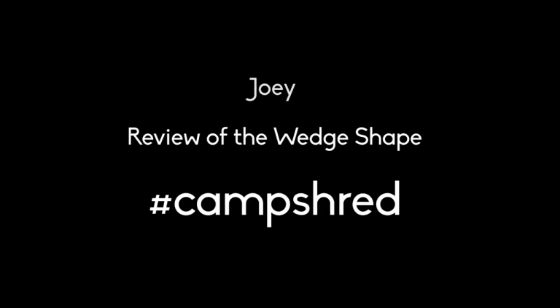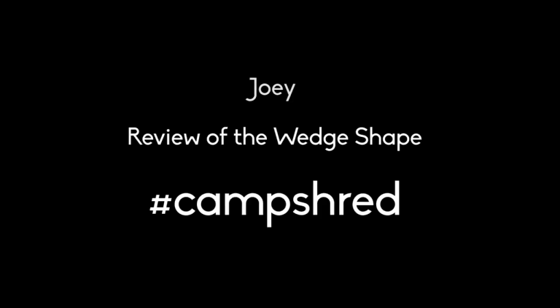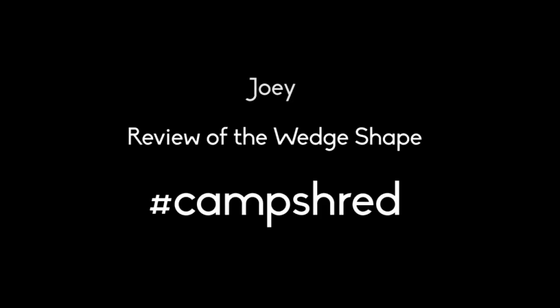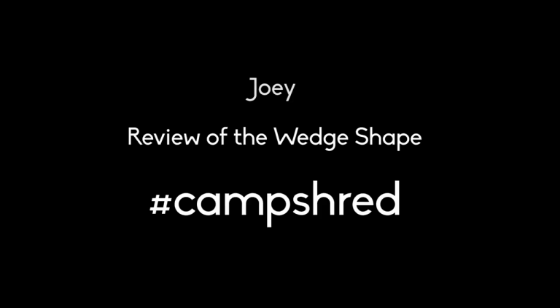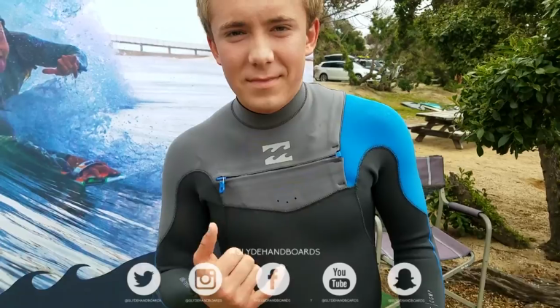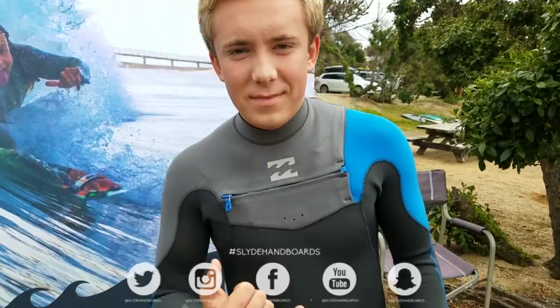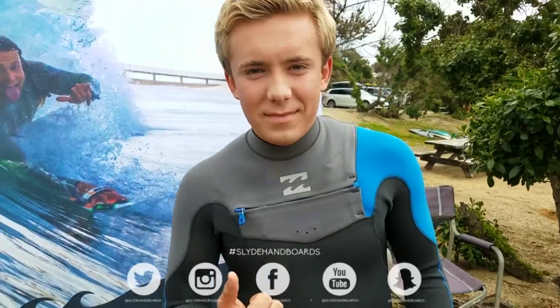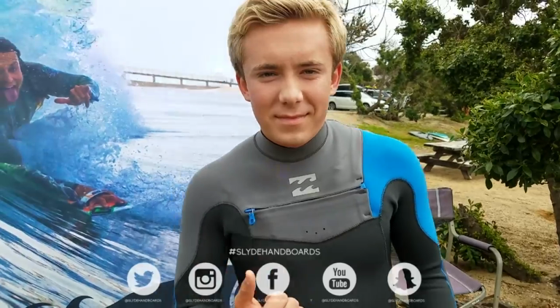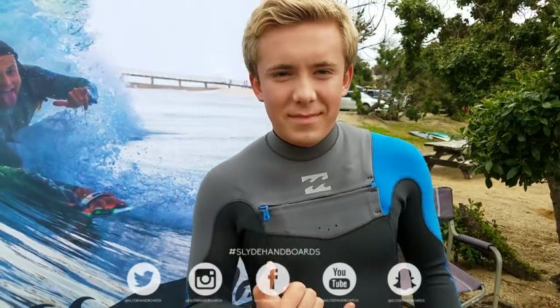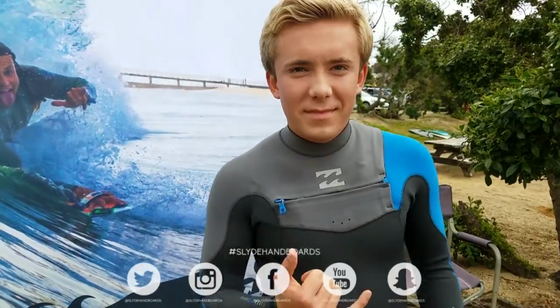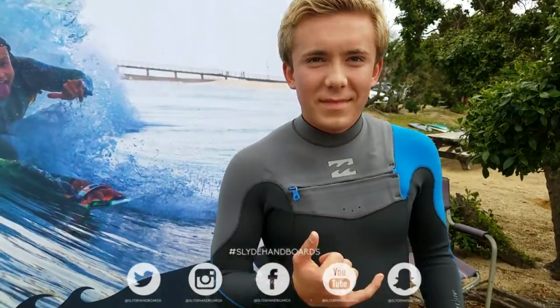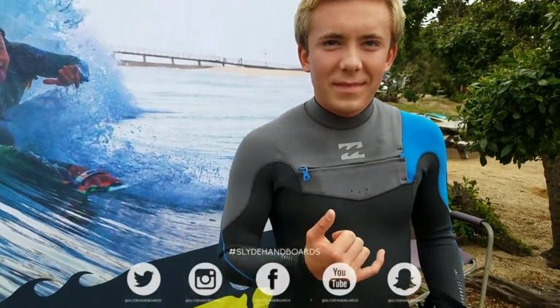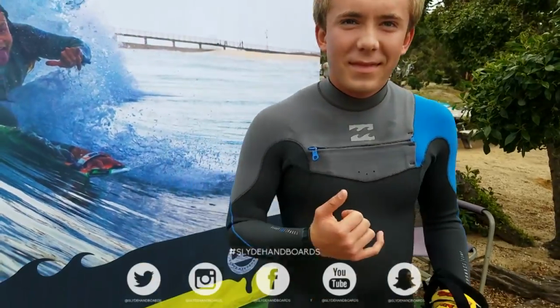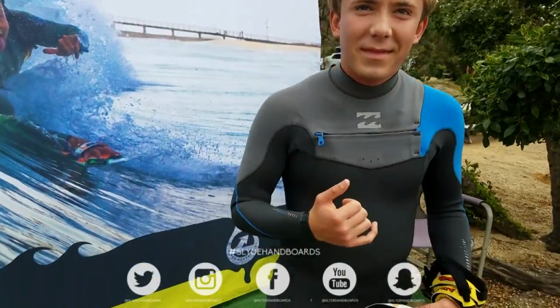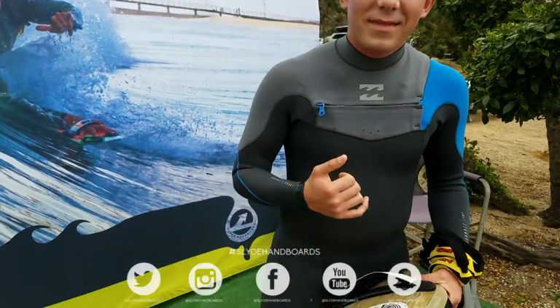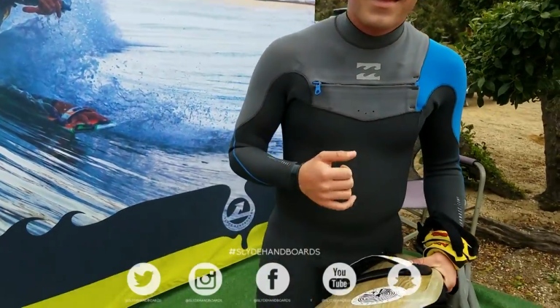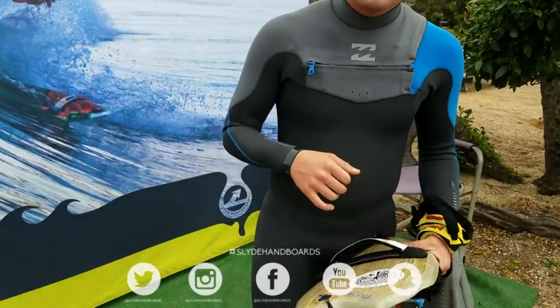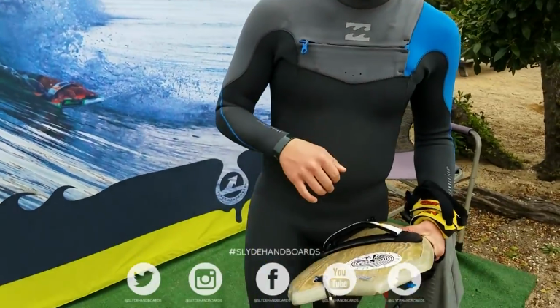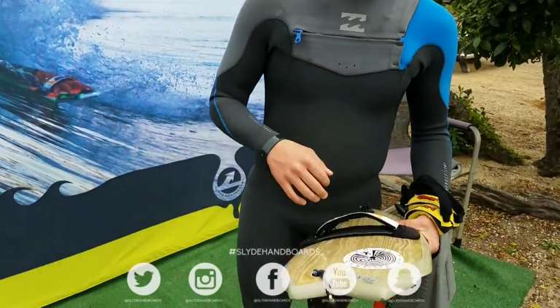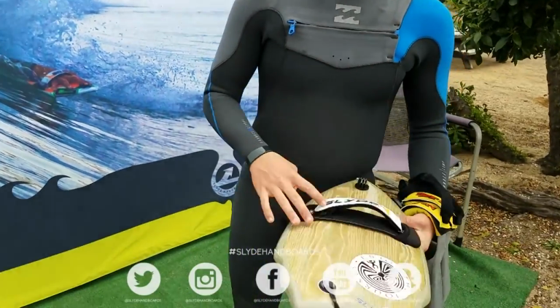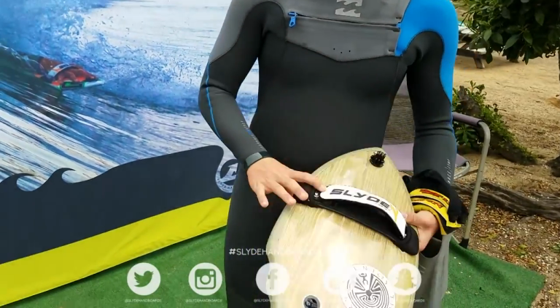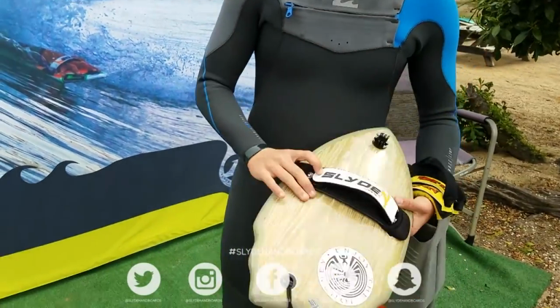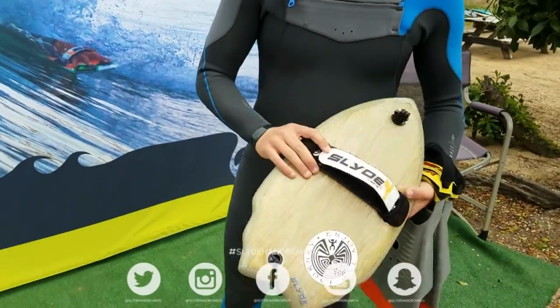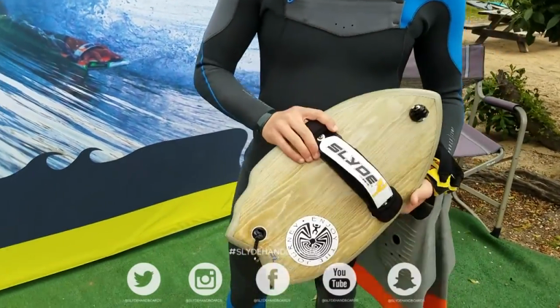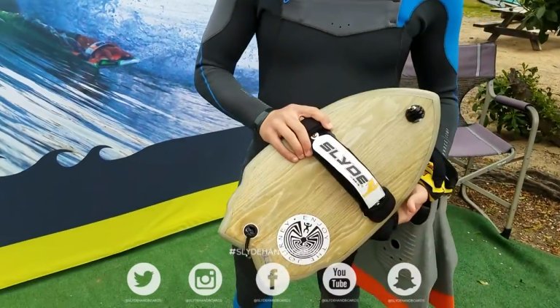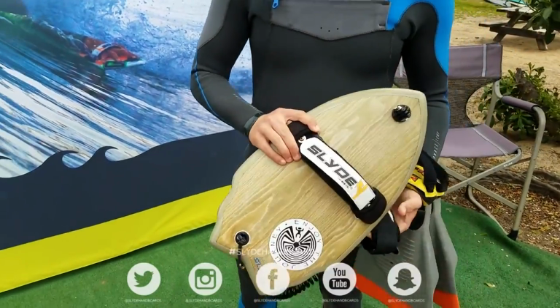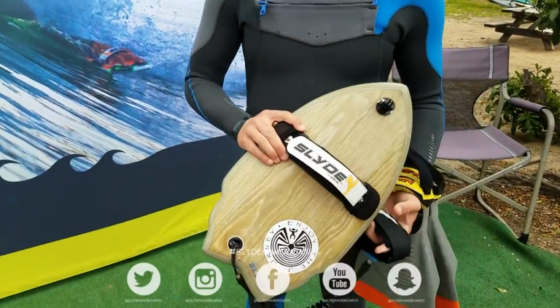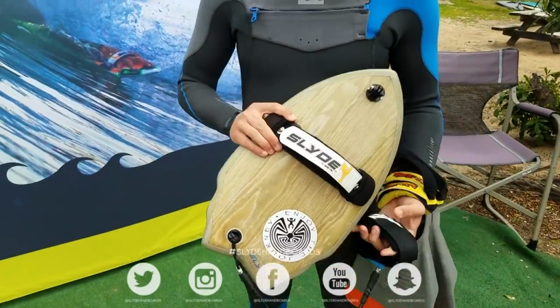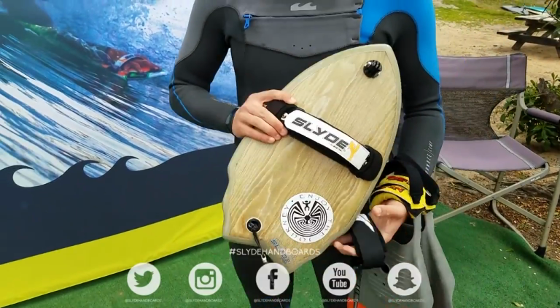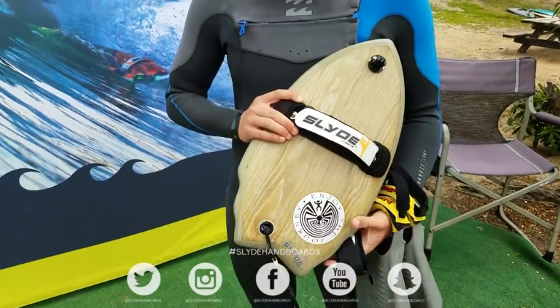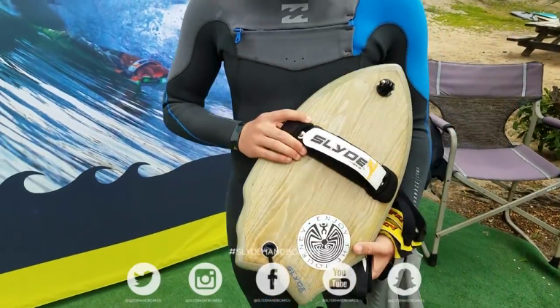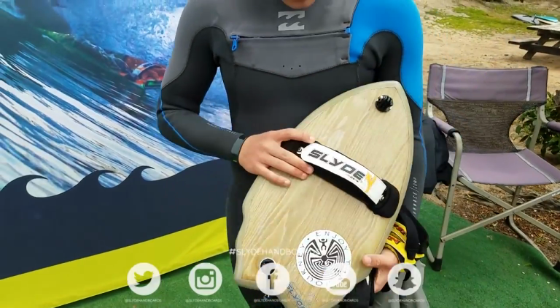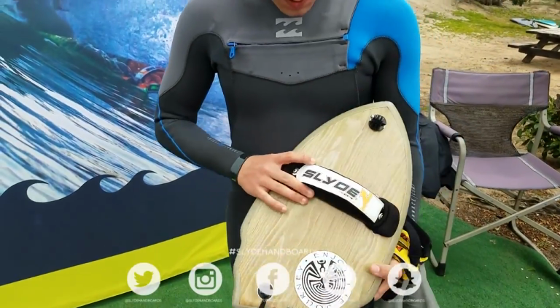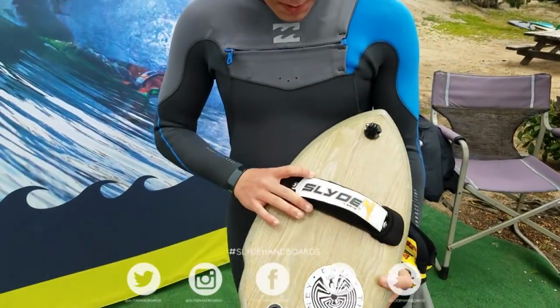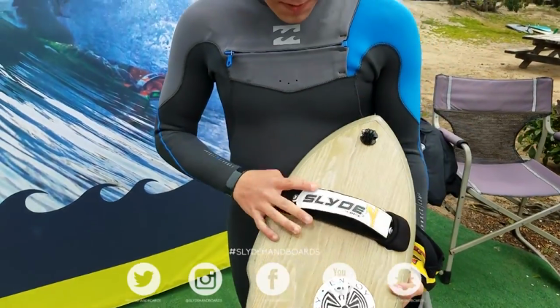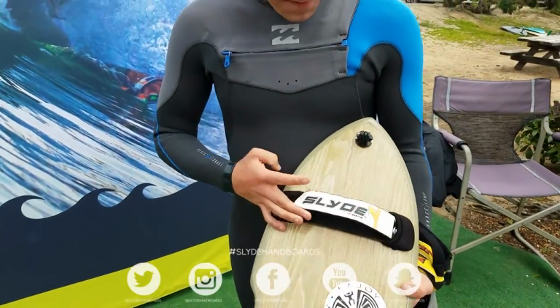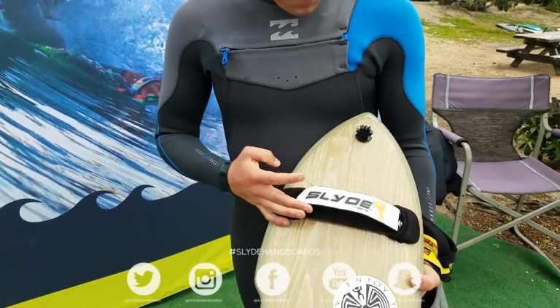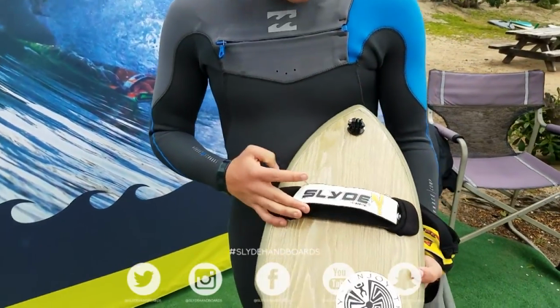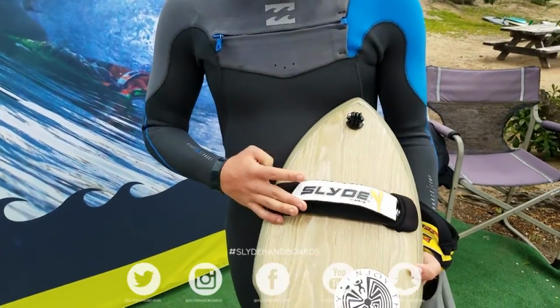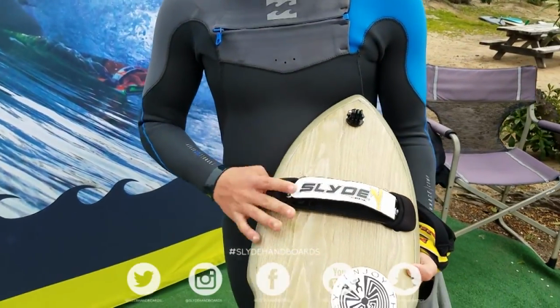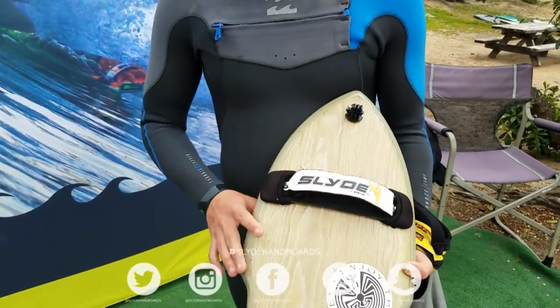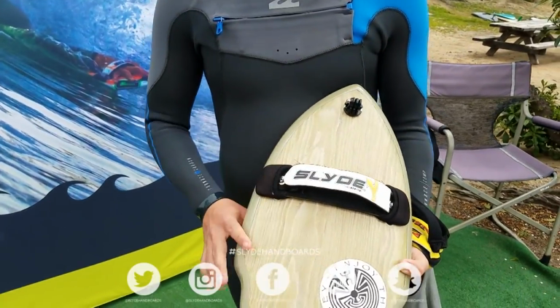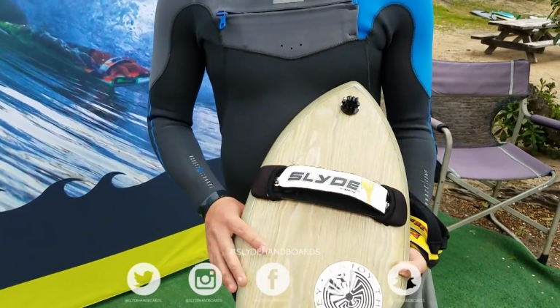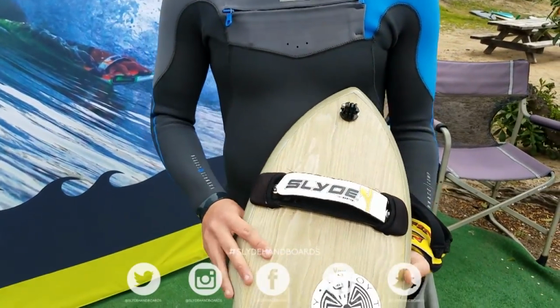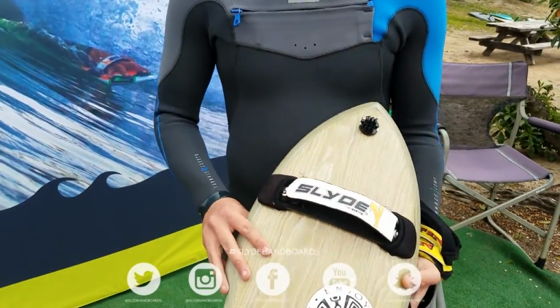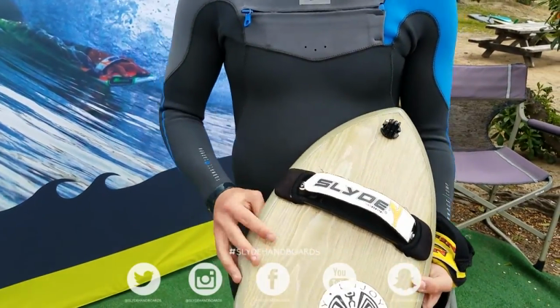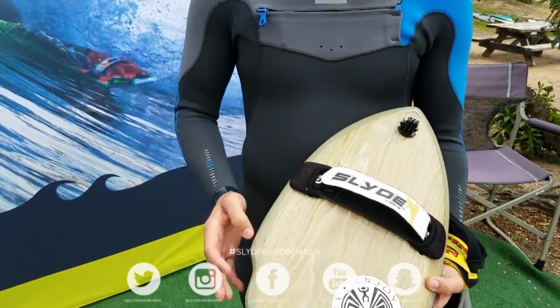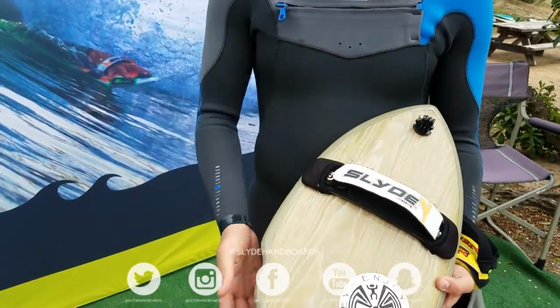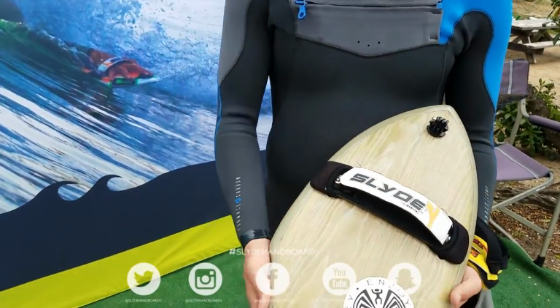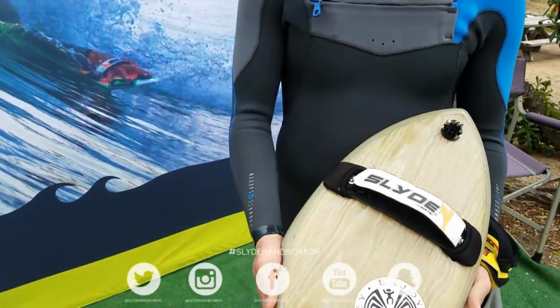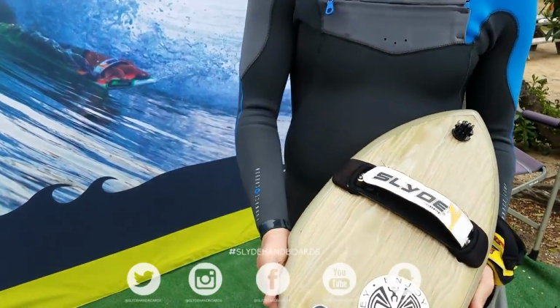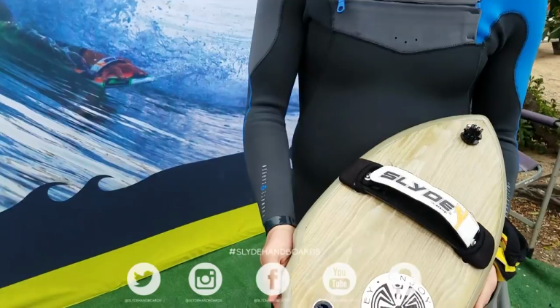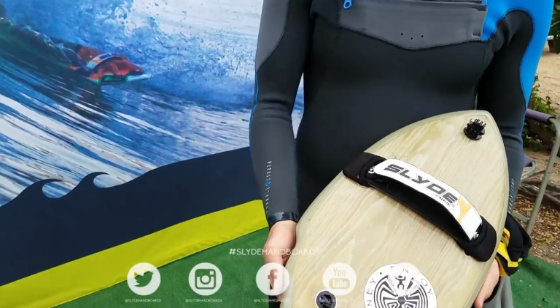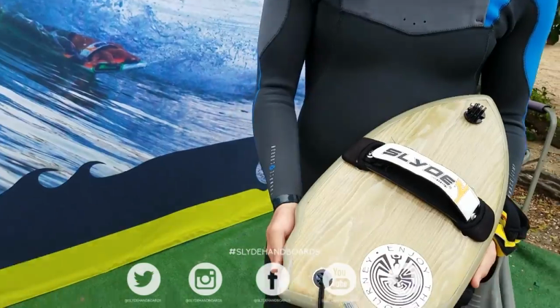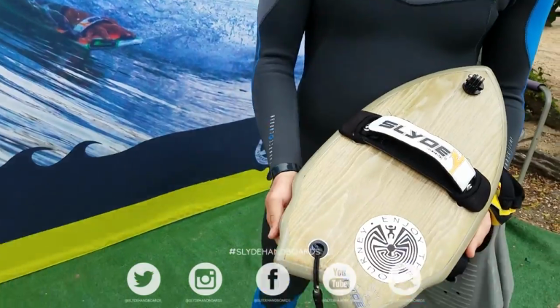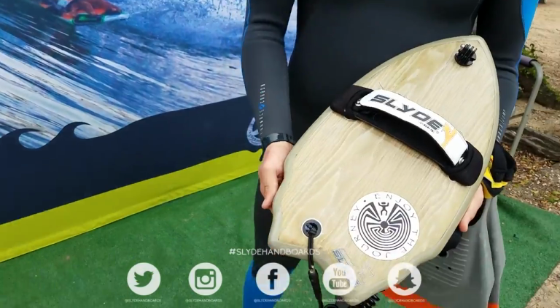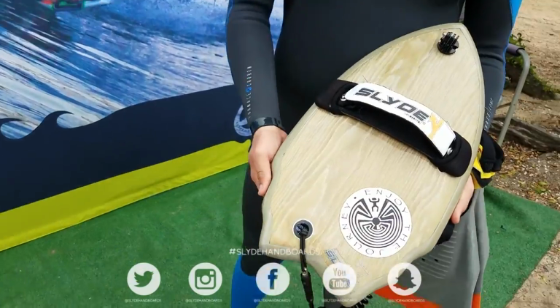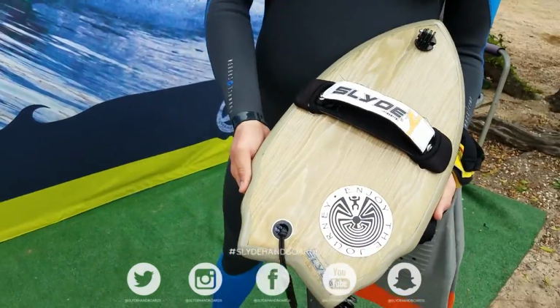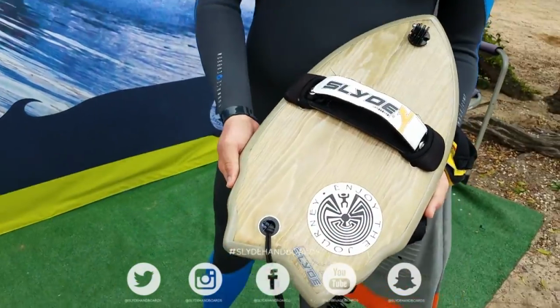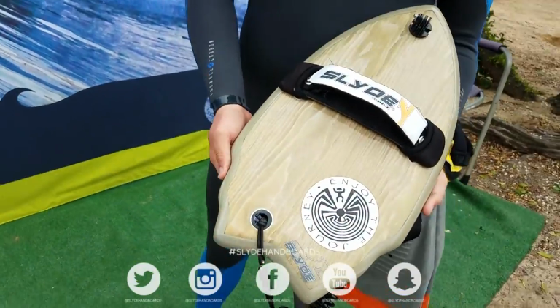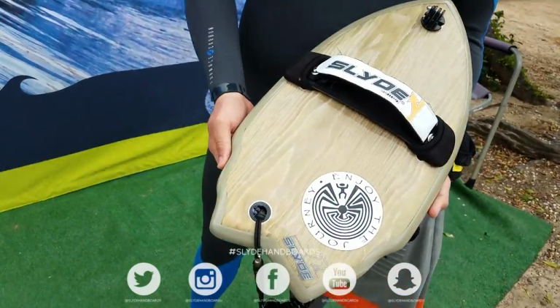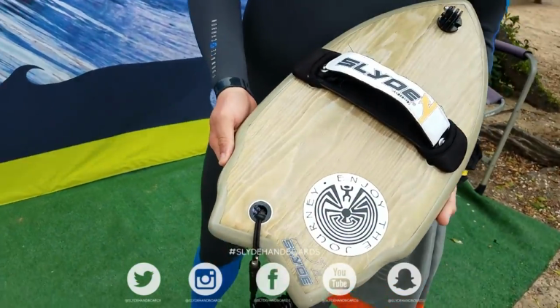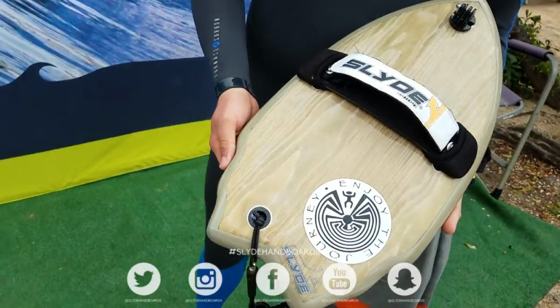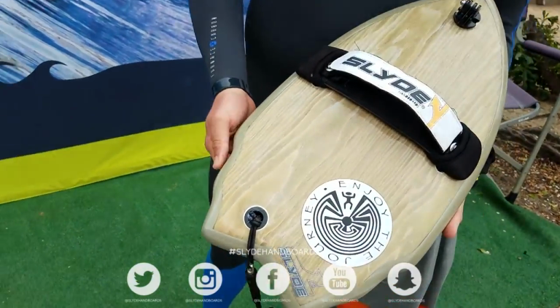So tell us about your wedge. This is an old school wedge, yeah, from back in the day.